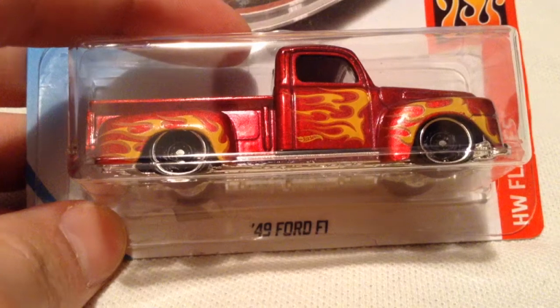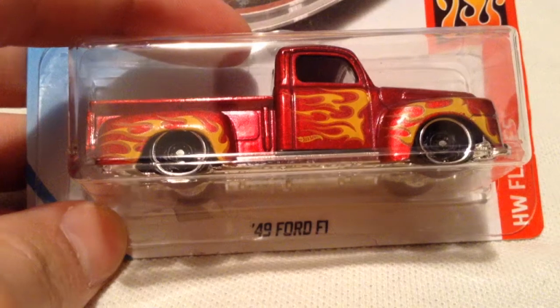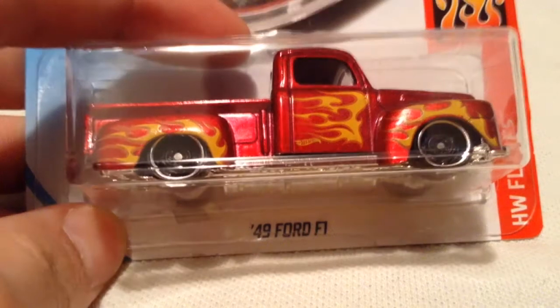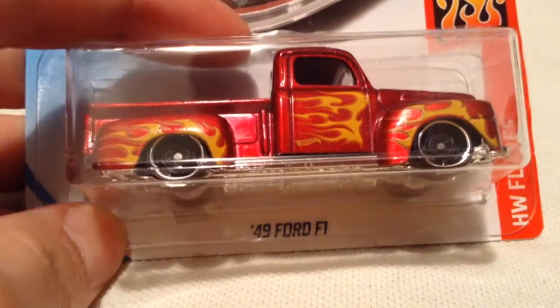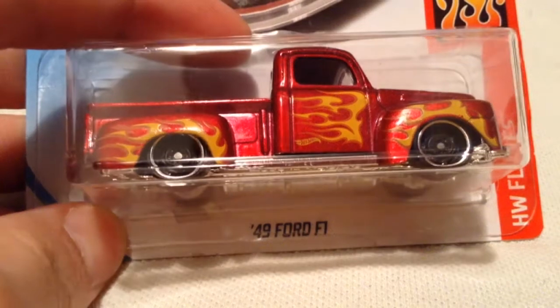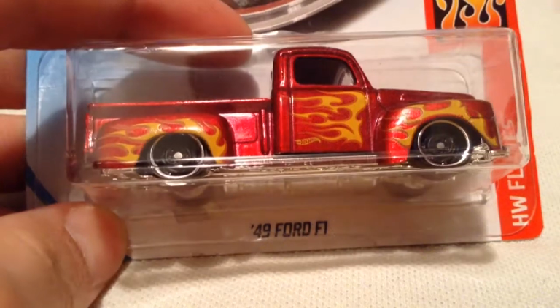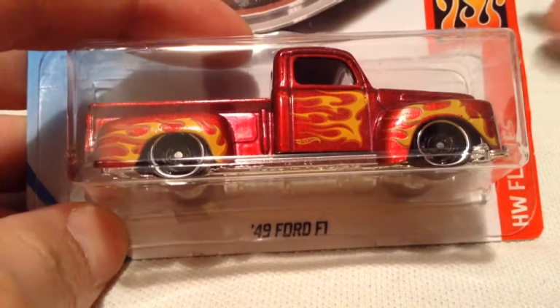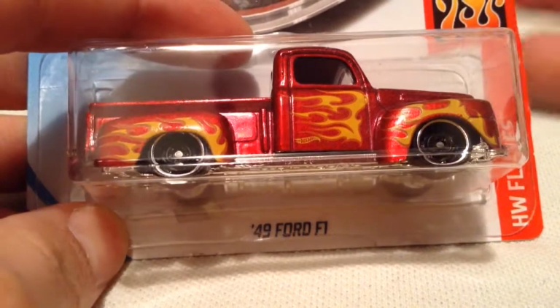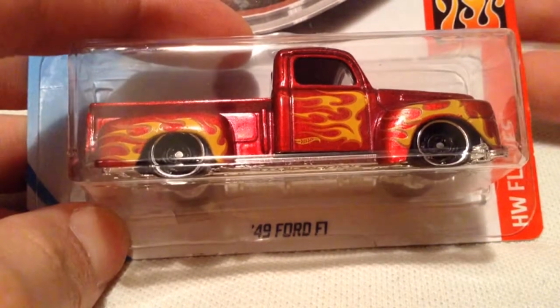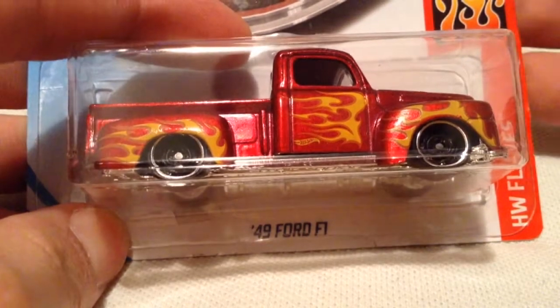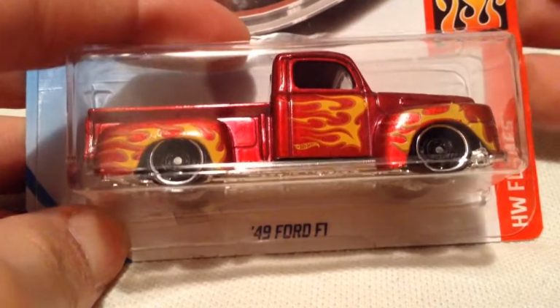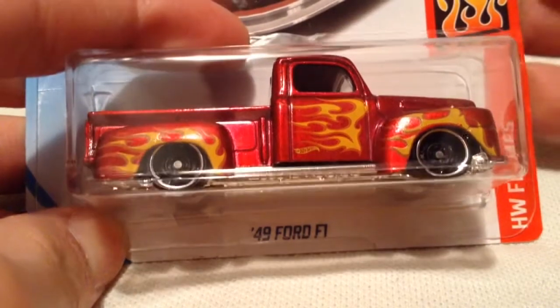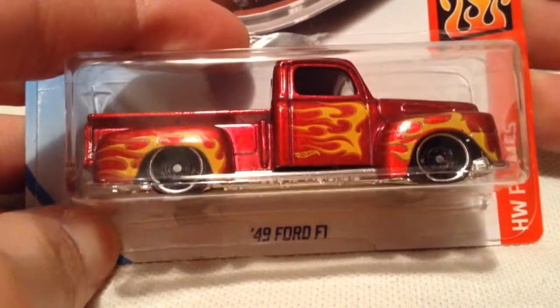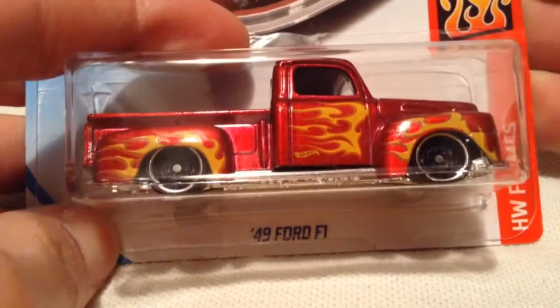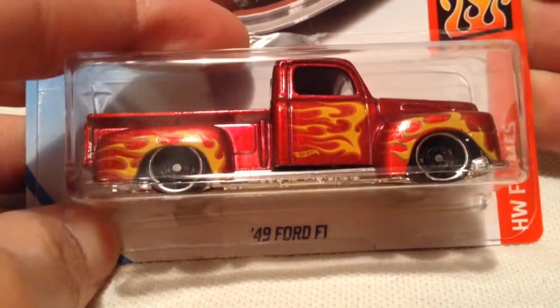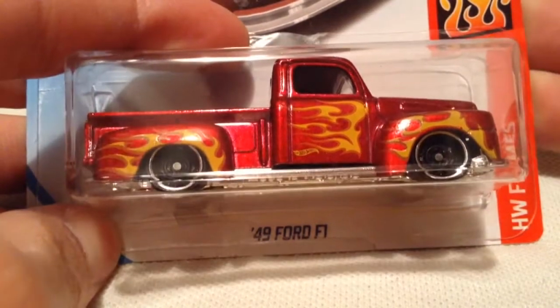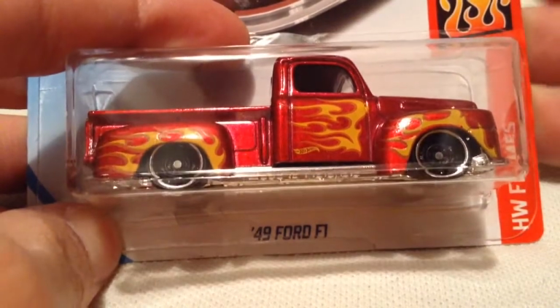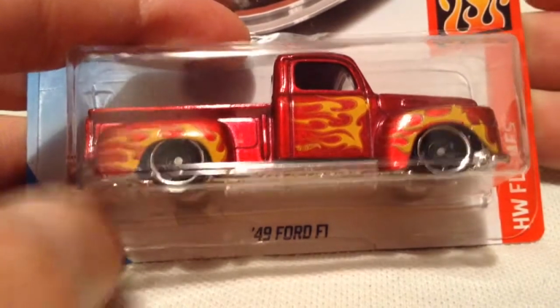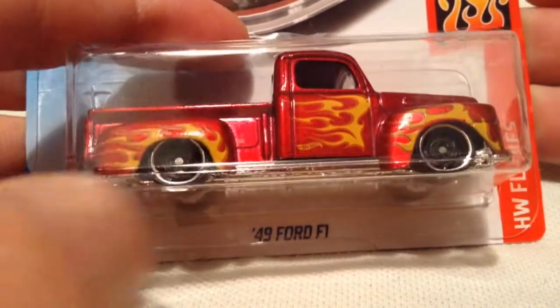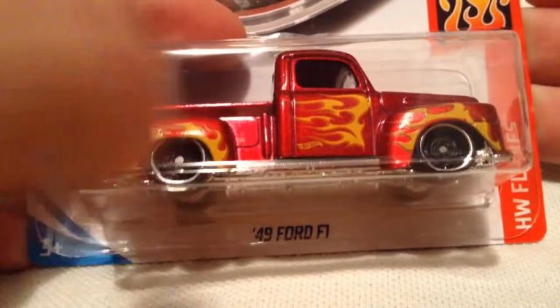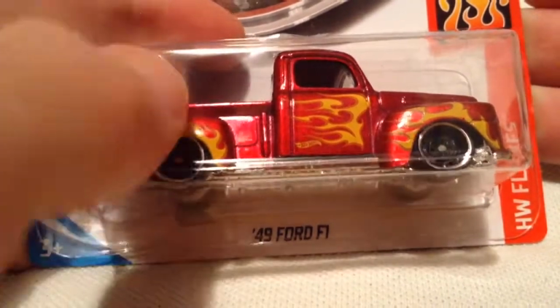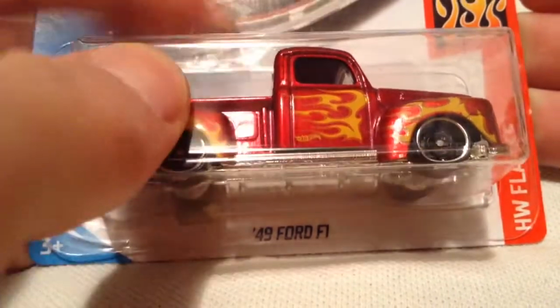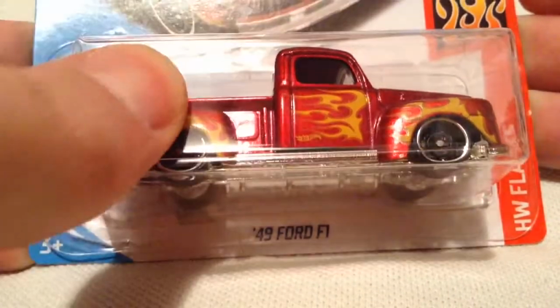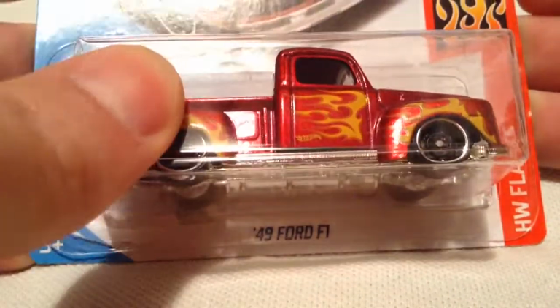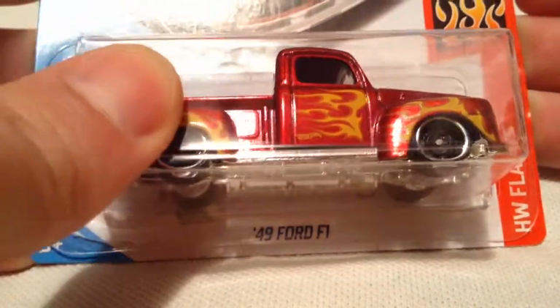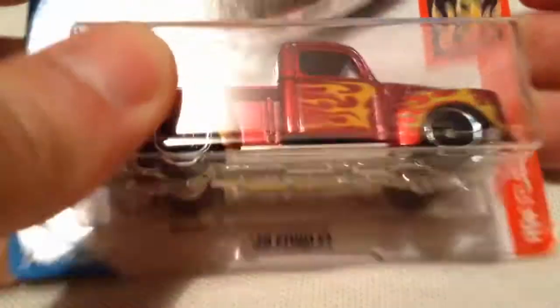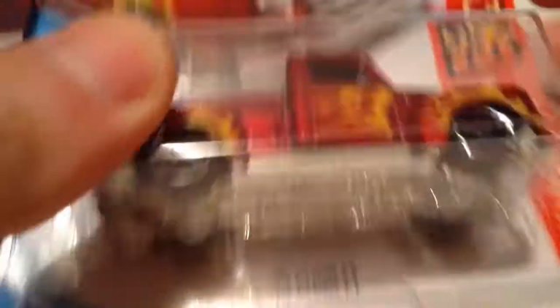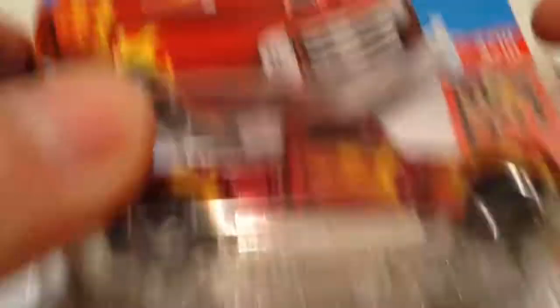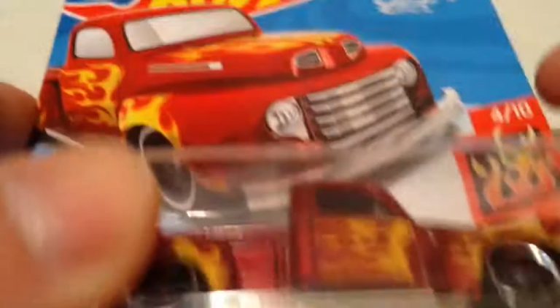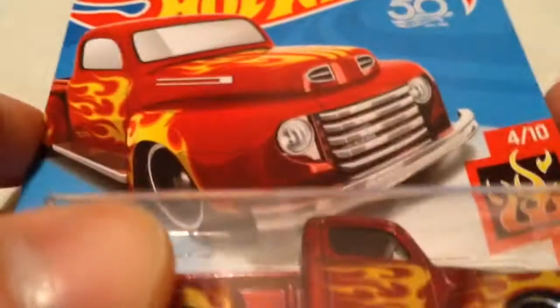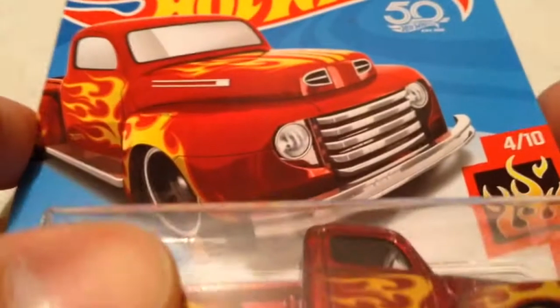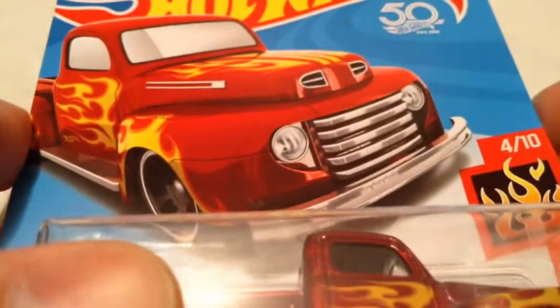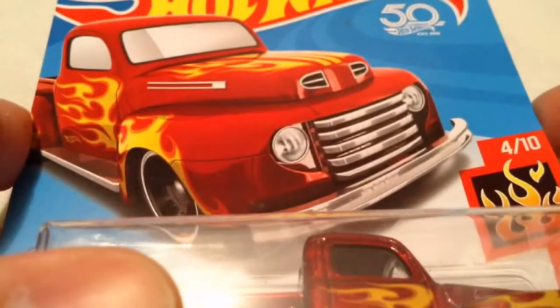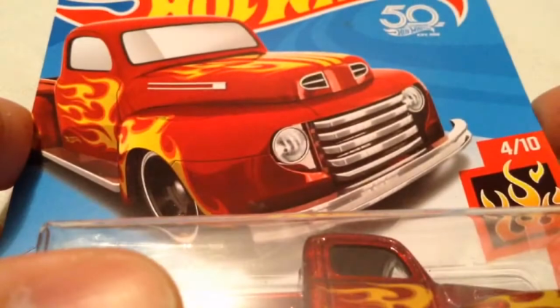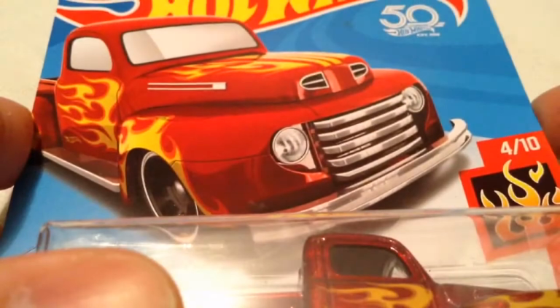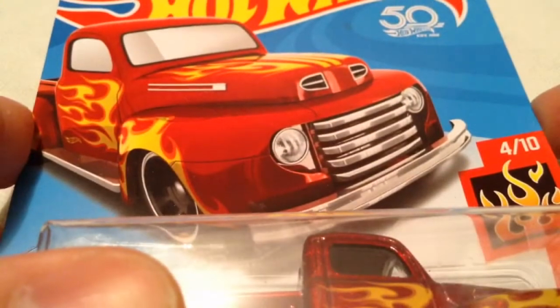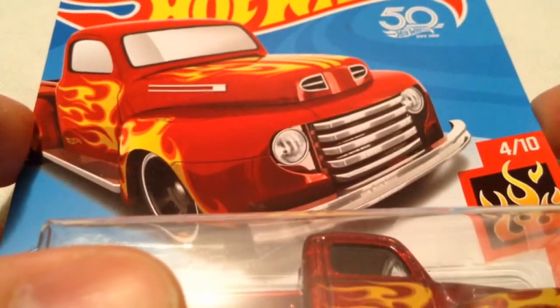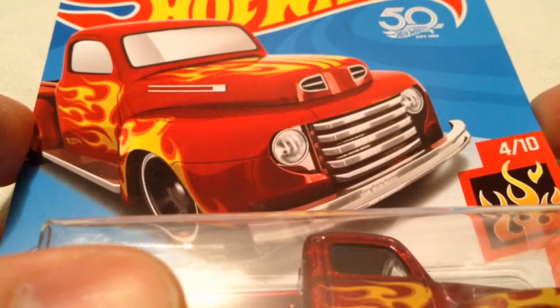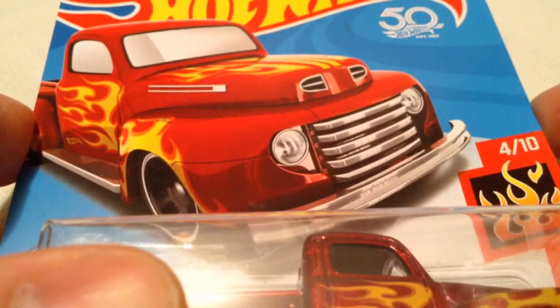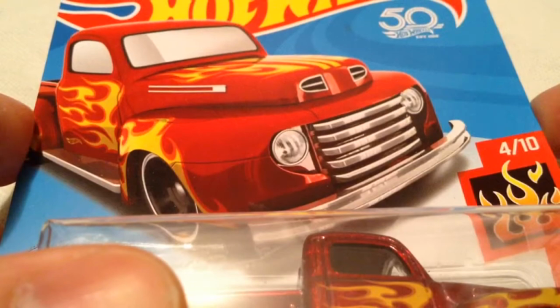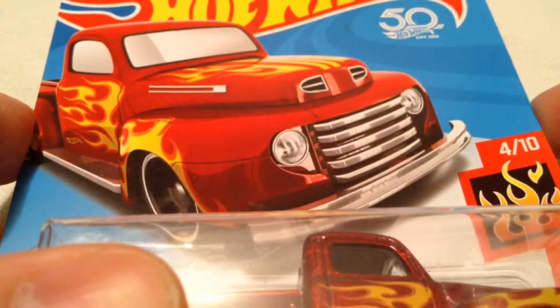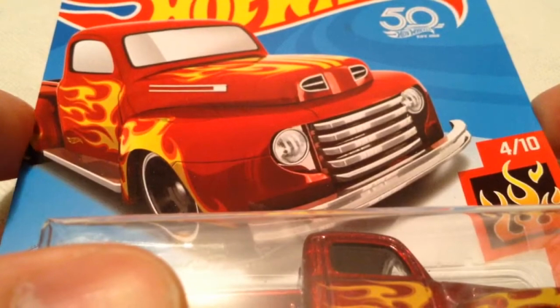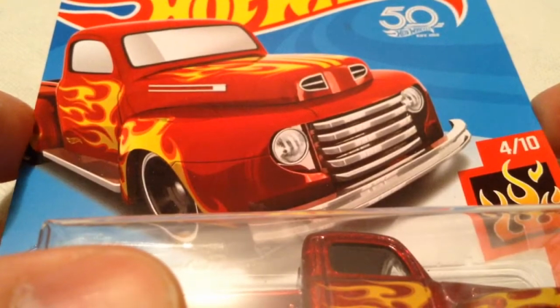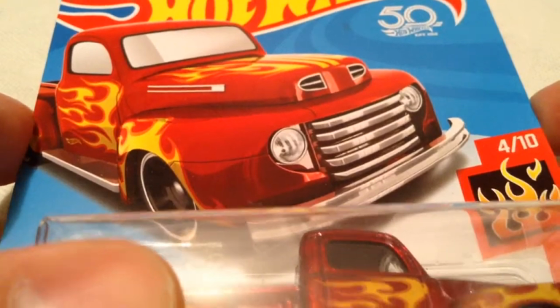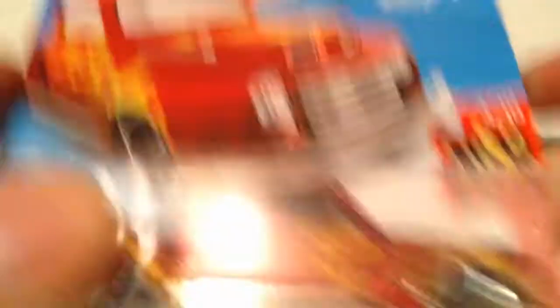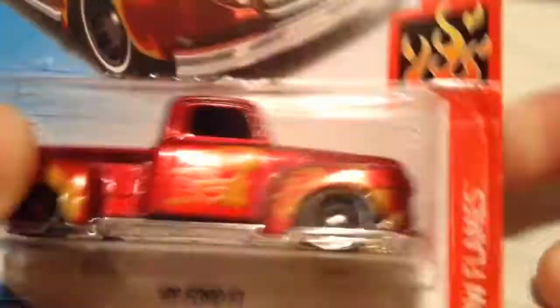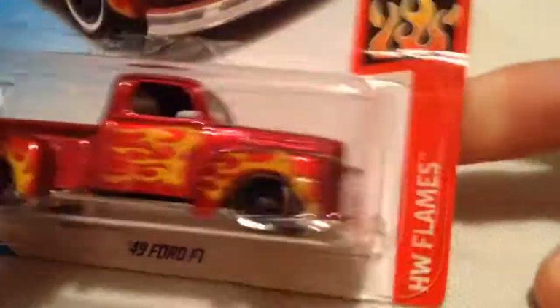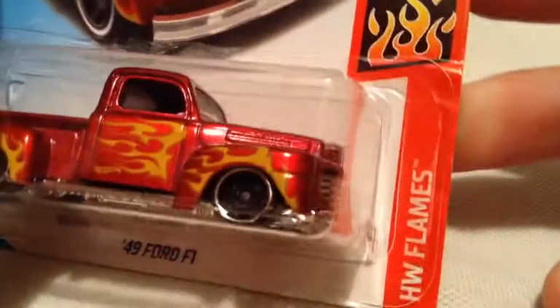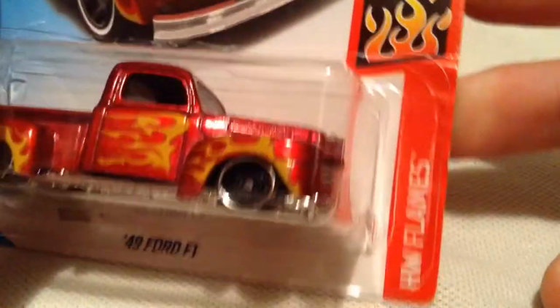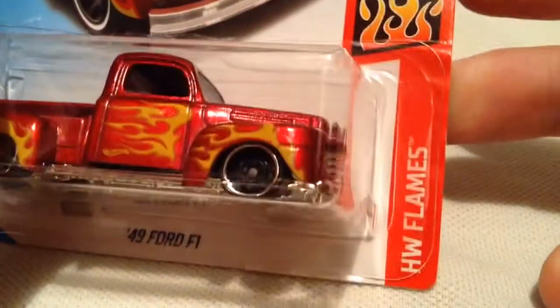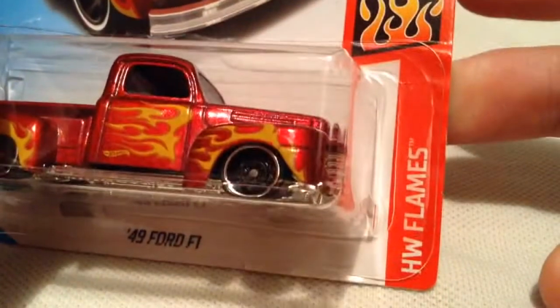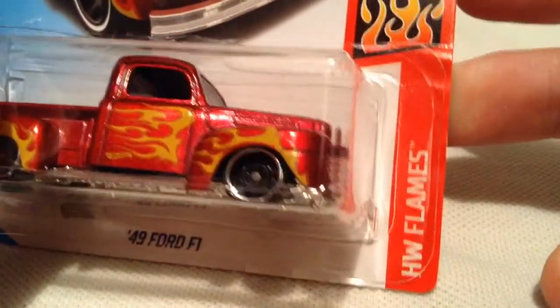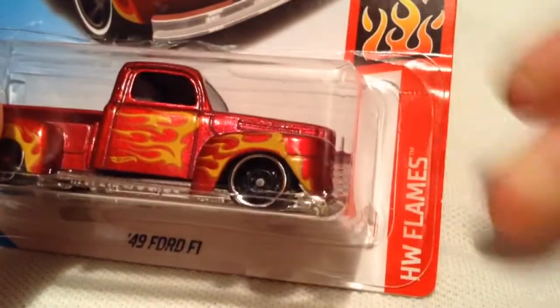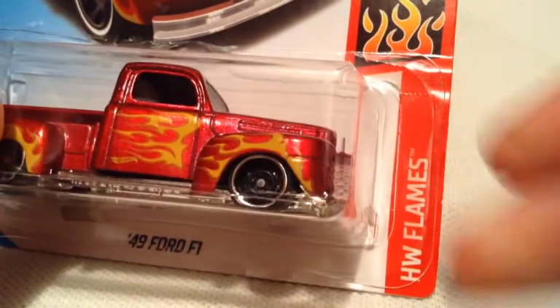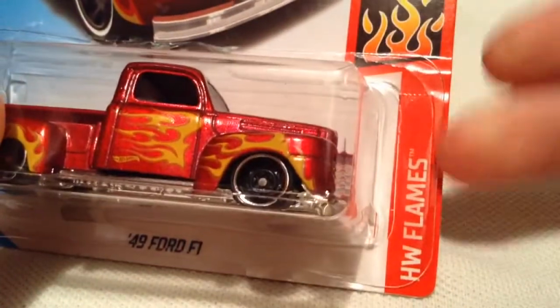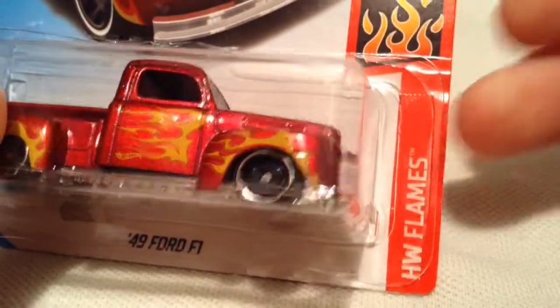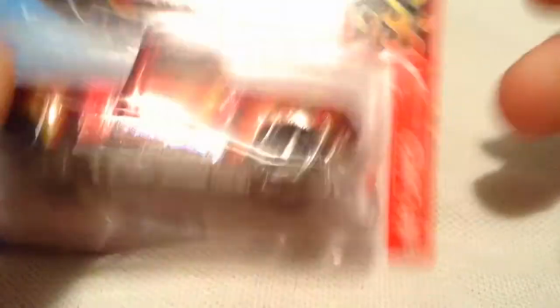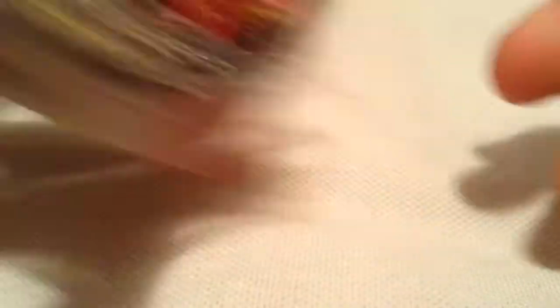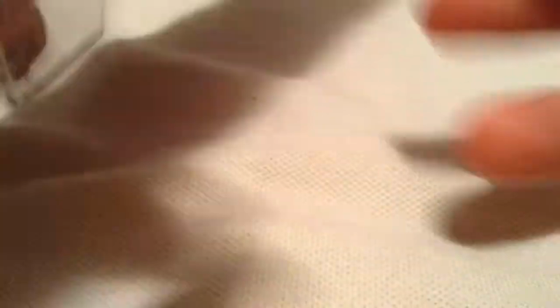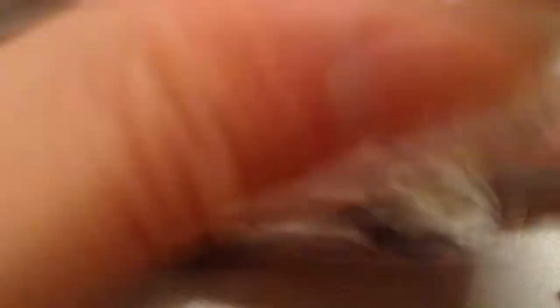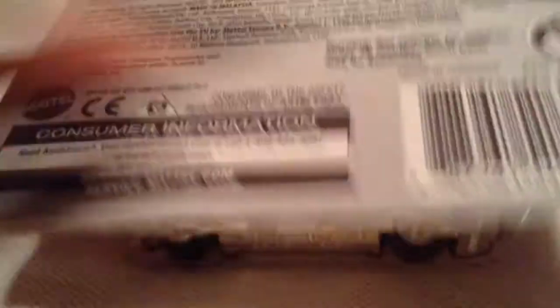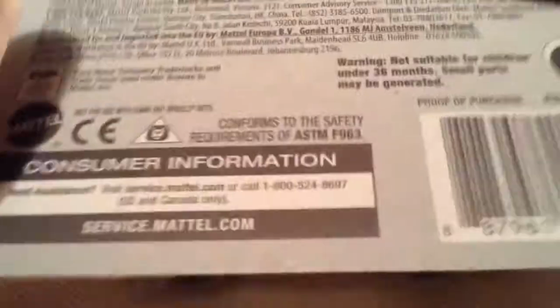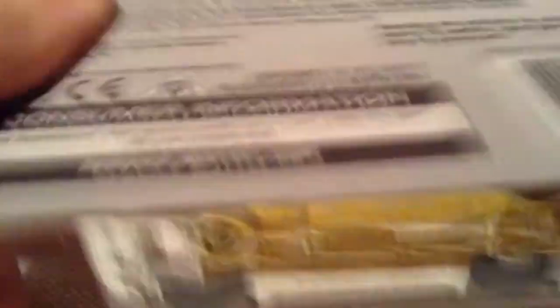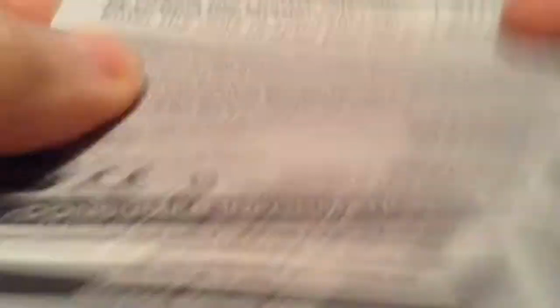Hey YouTube, it's me Julen, and here's the 1949 Ford F1 Pickup Truck. There it is, the card art, probably of course the 2018 HW Flames.